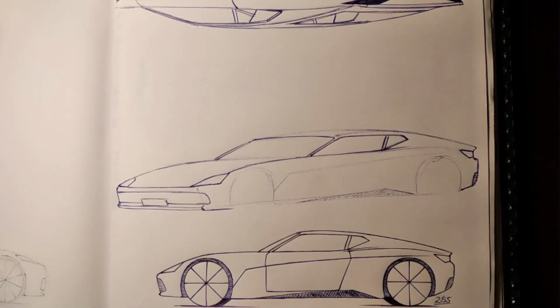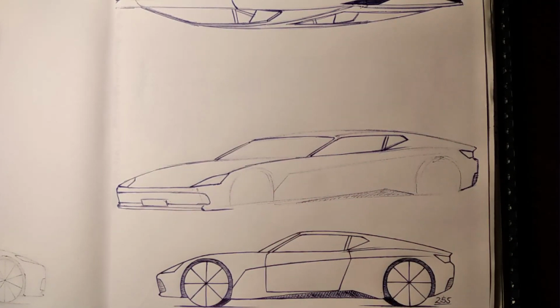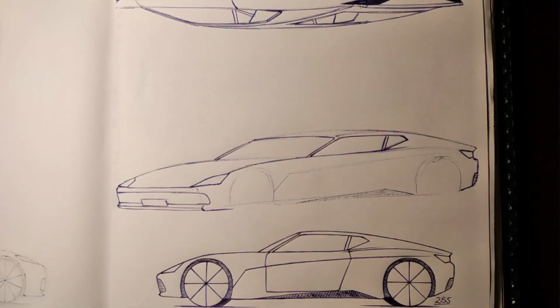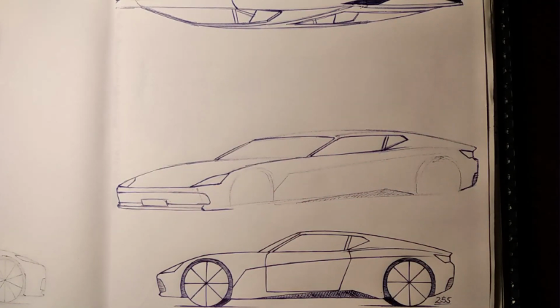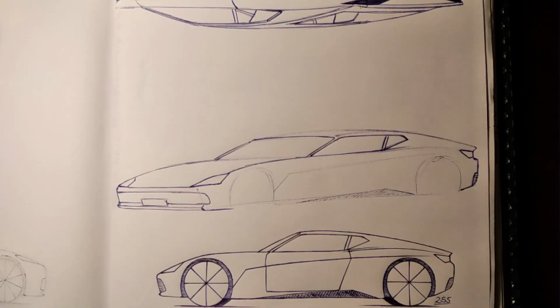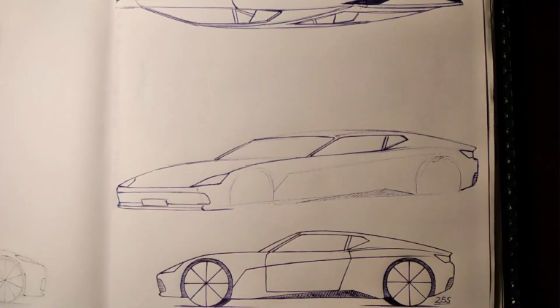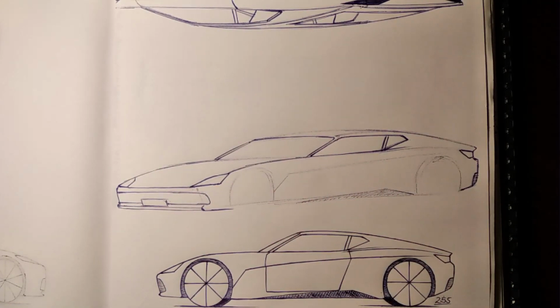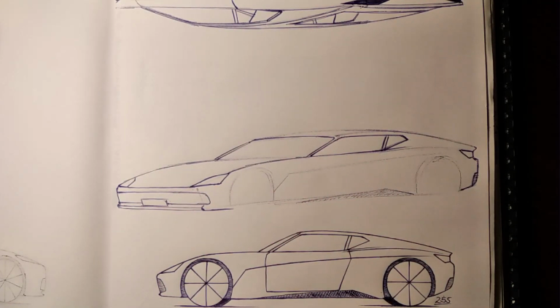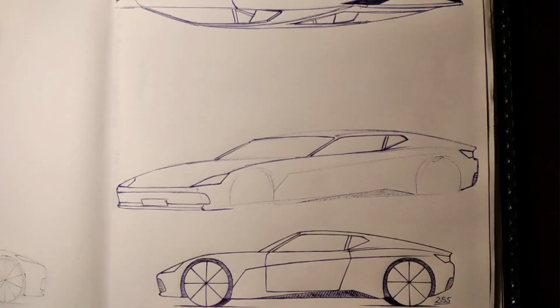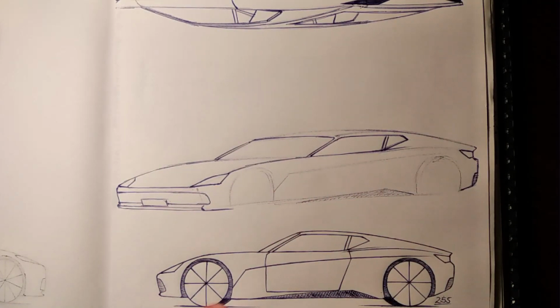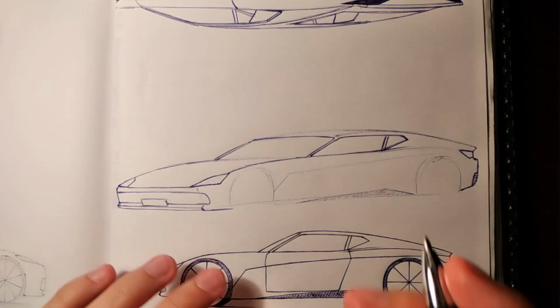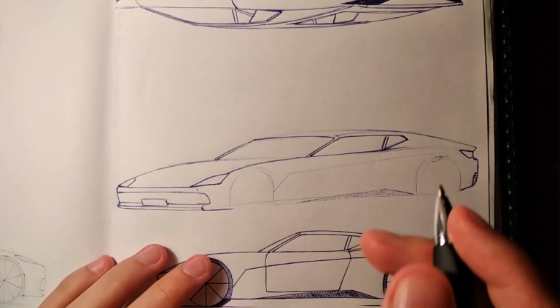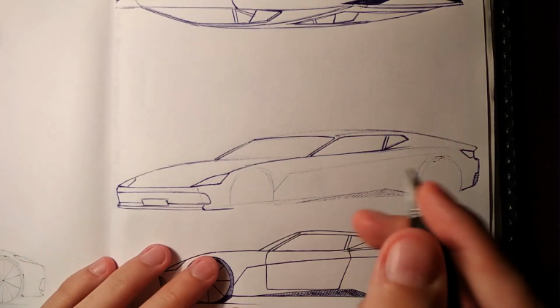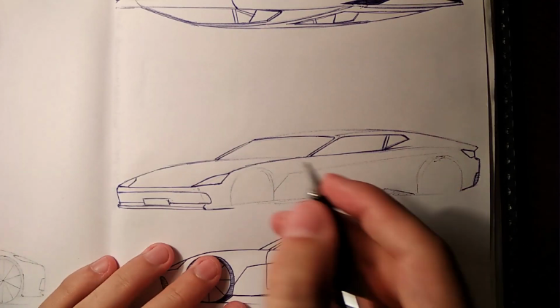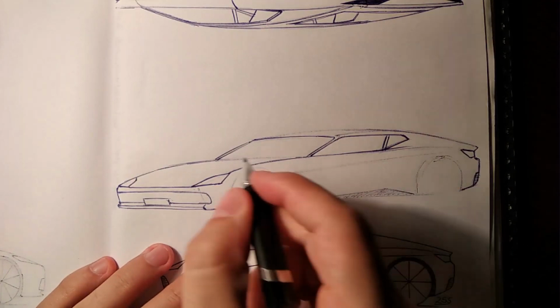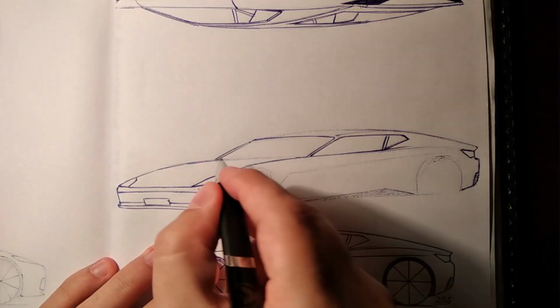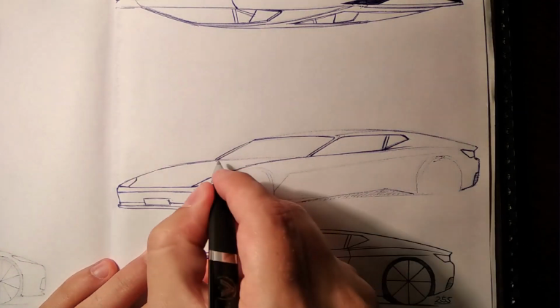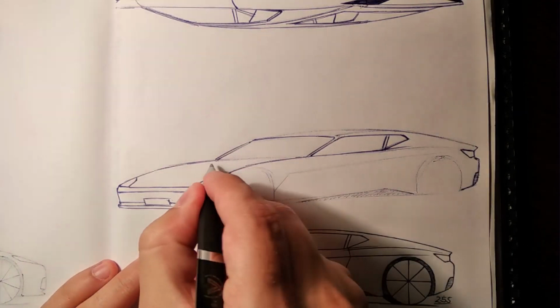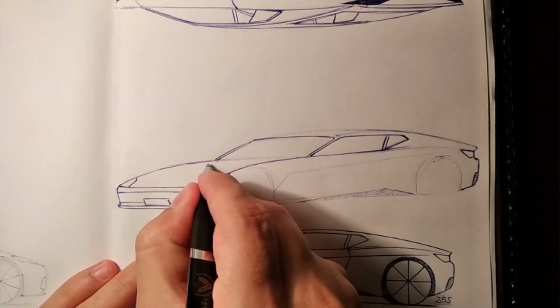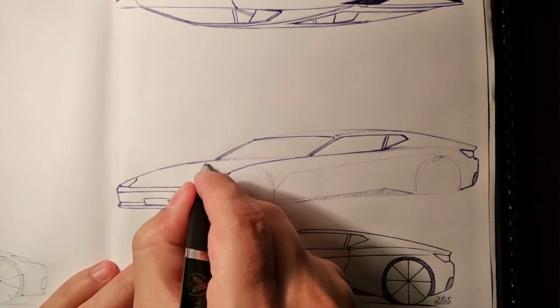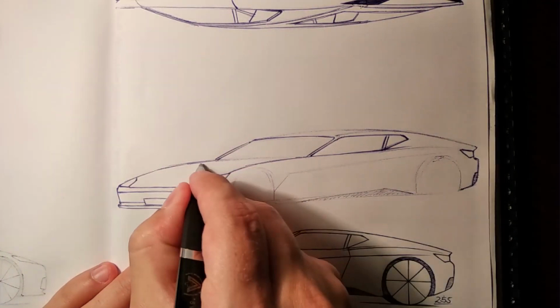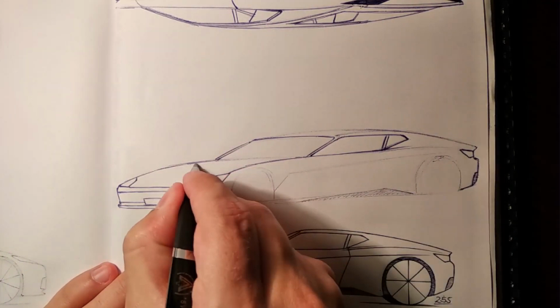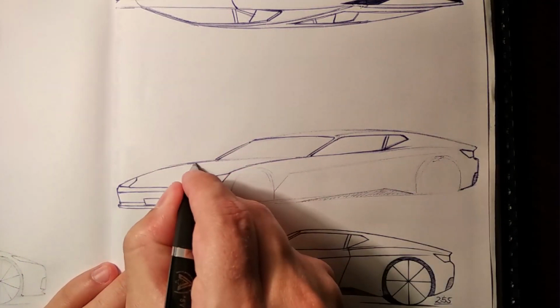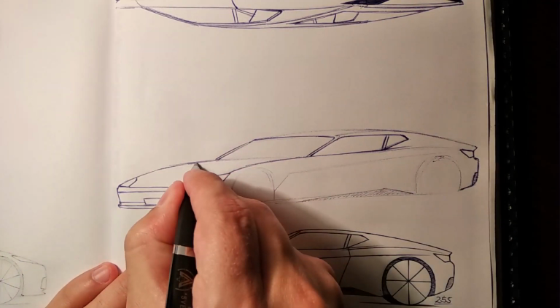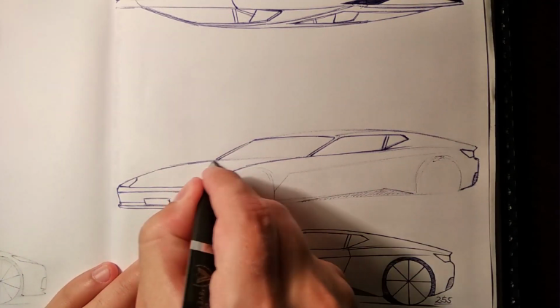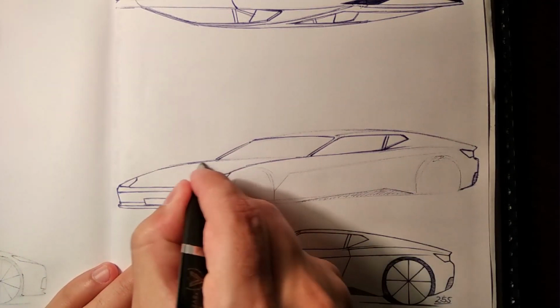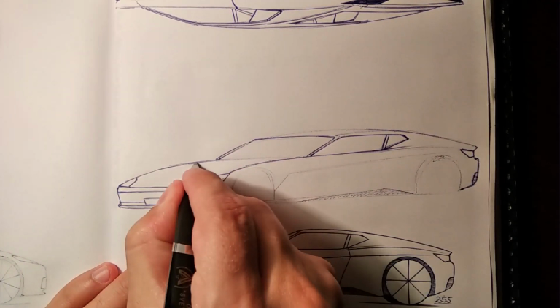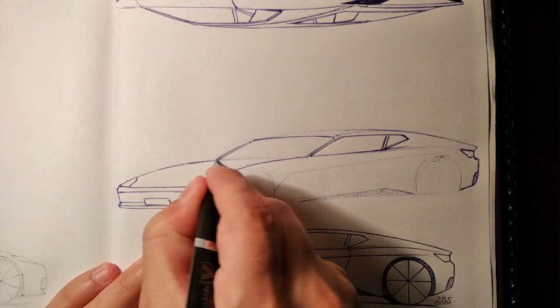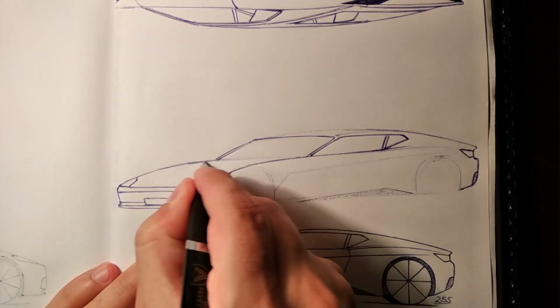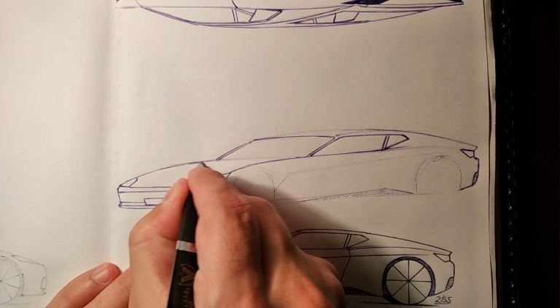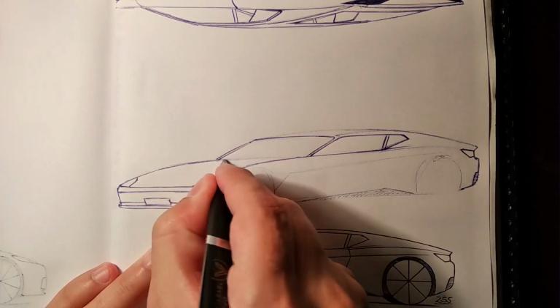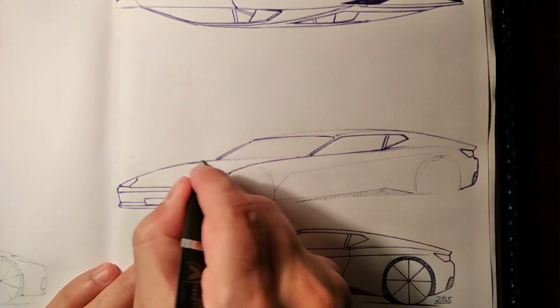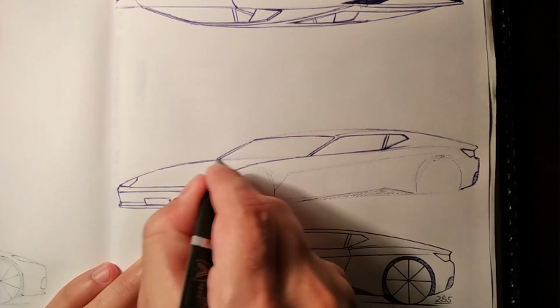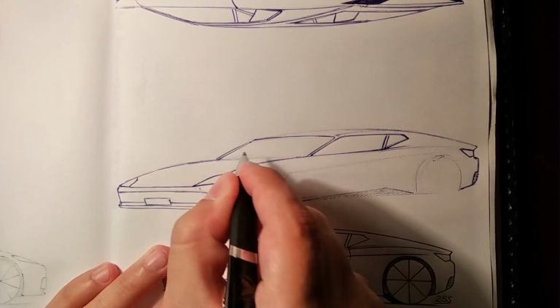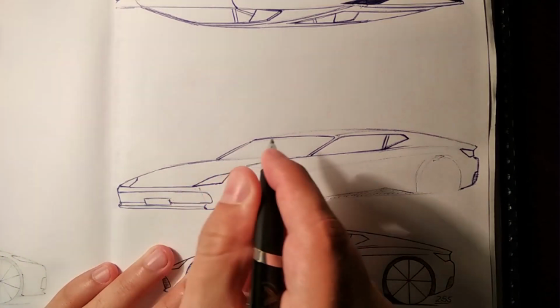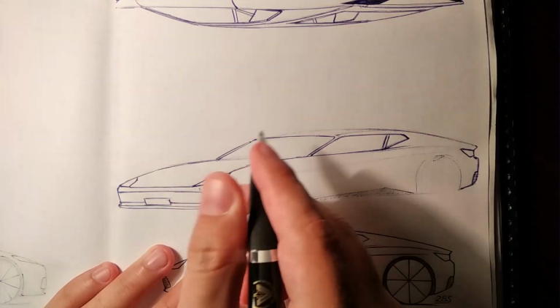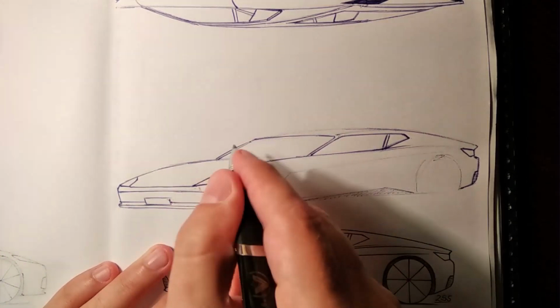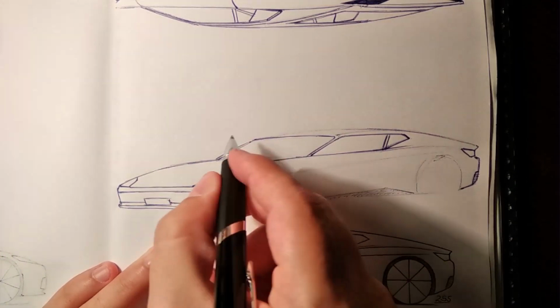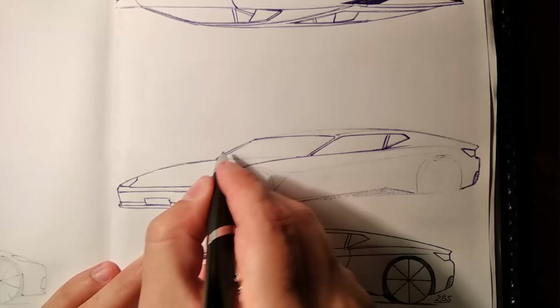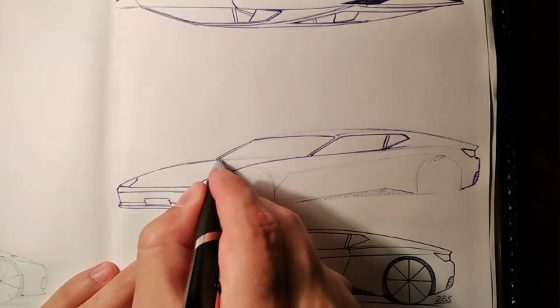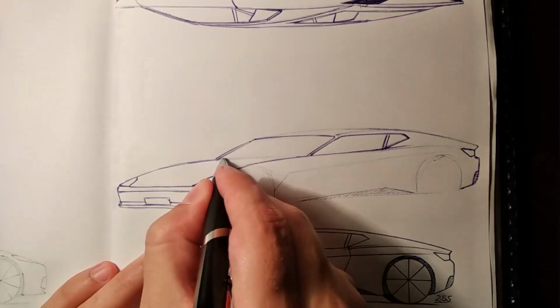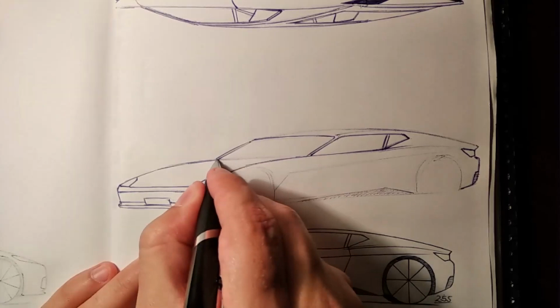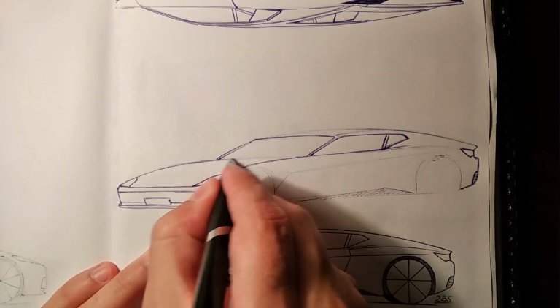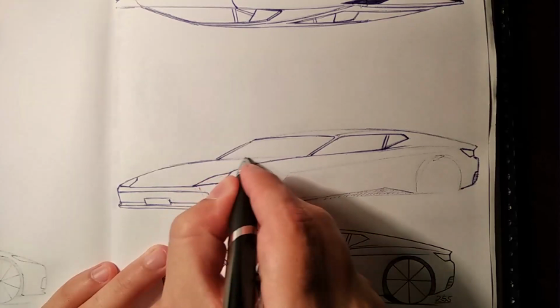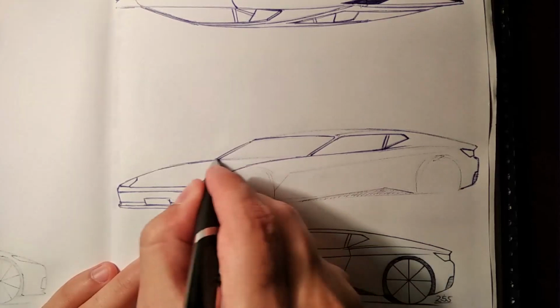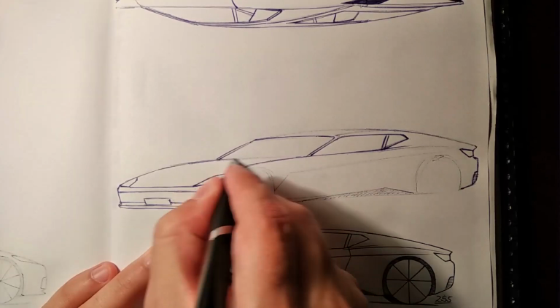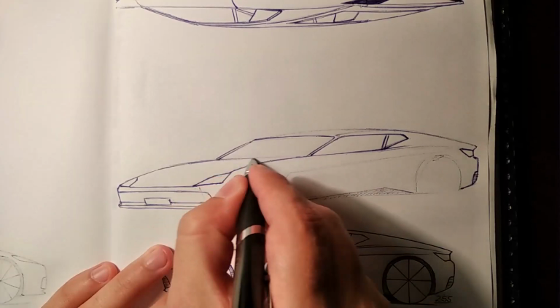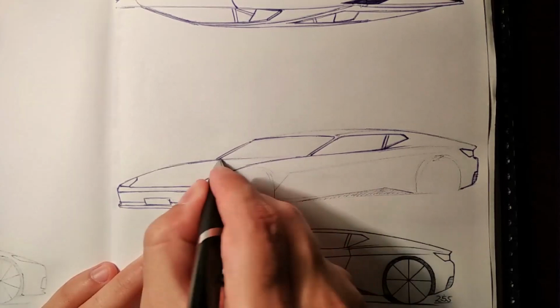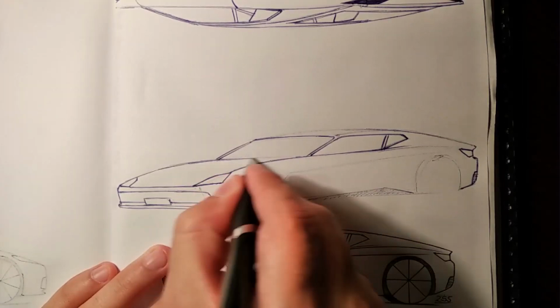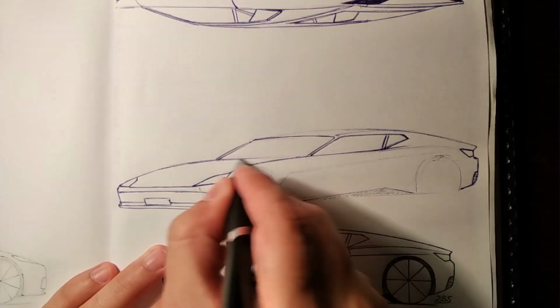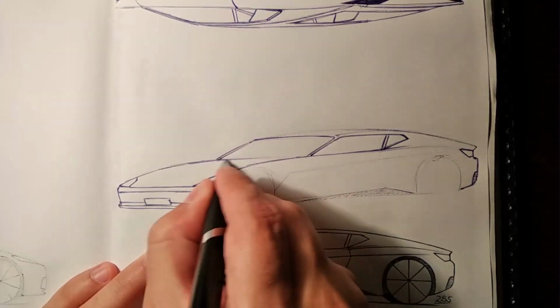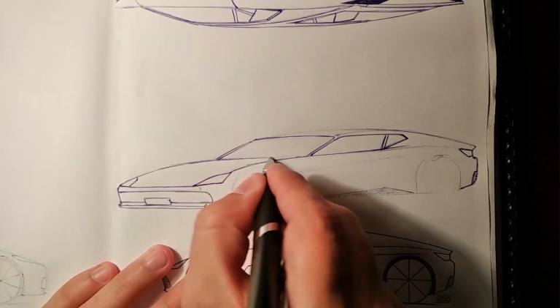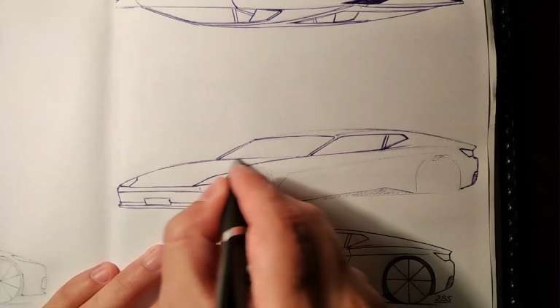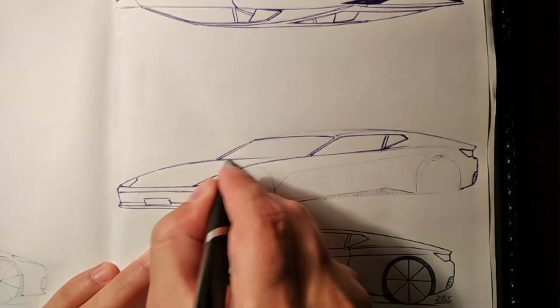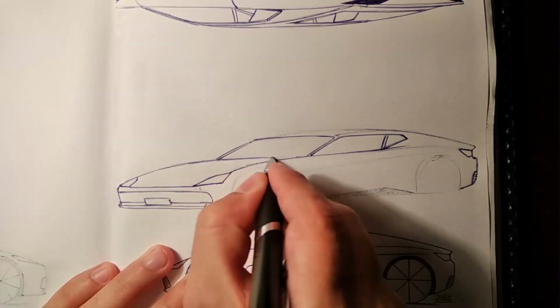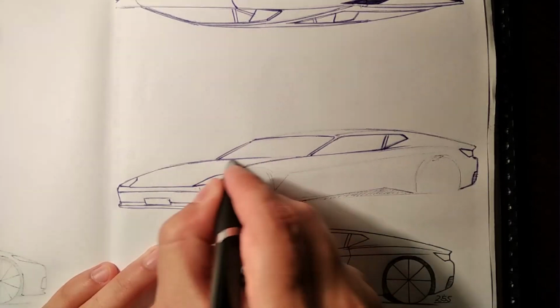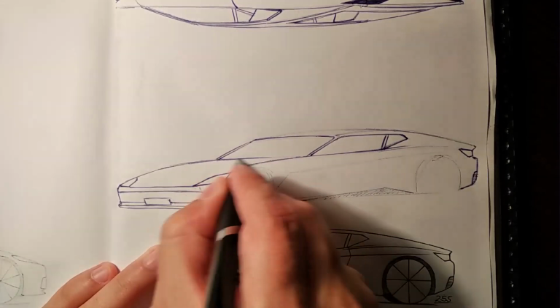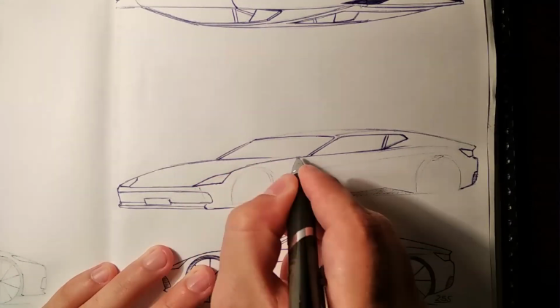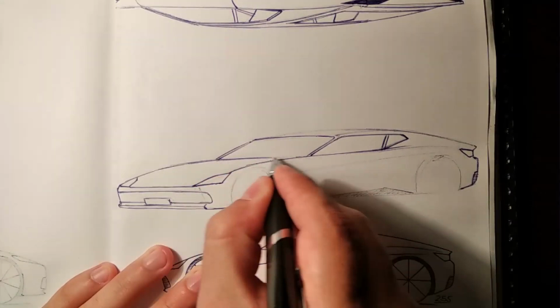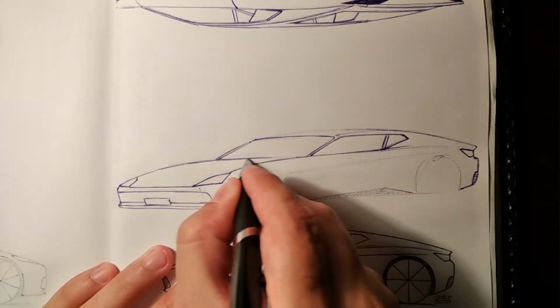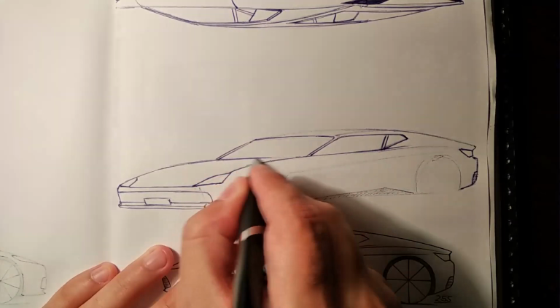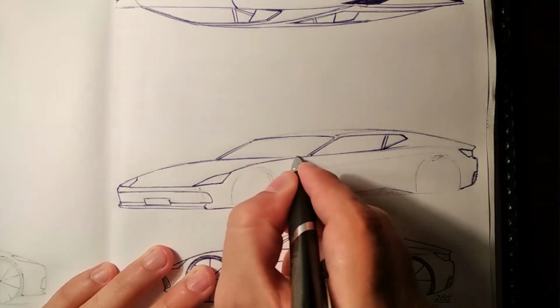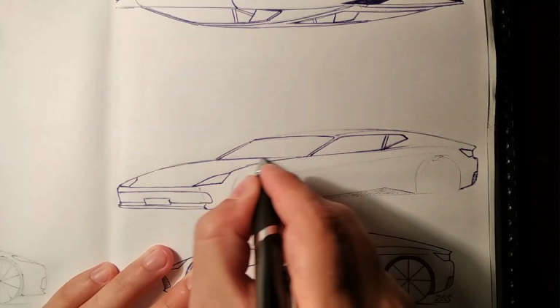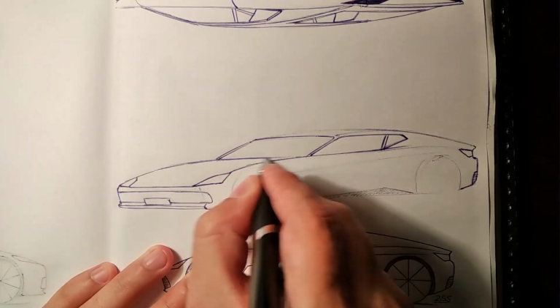Seems like the pen gave up. Let's see if the replacement will work.